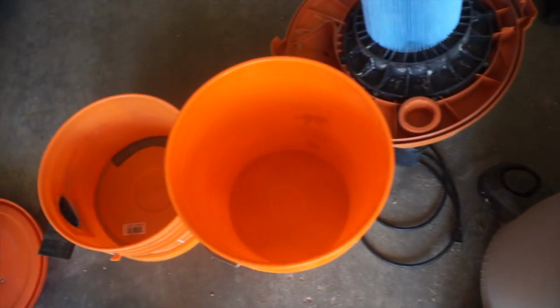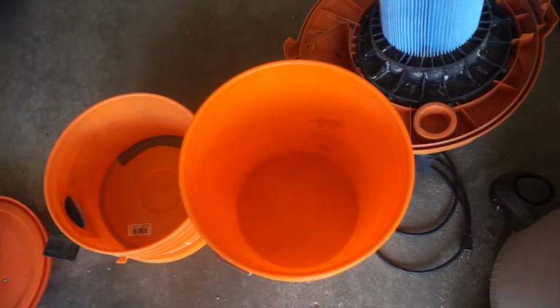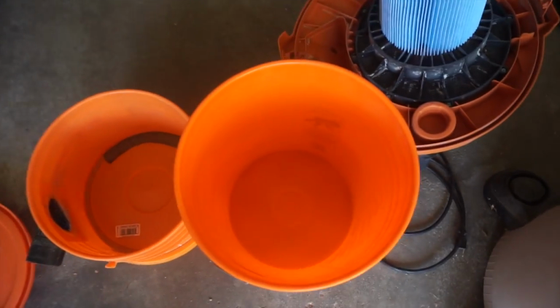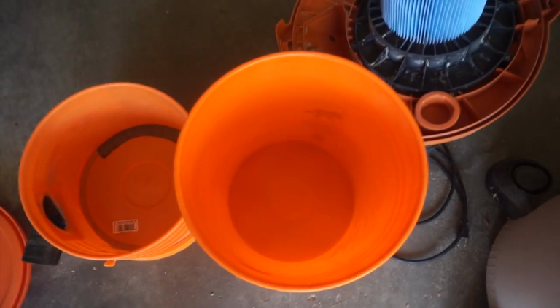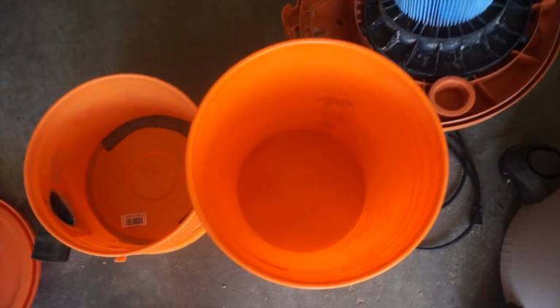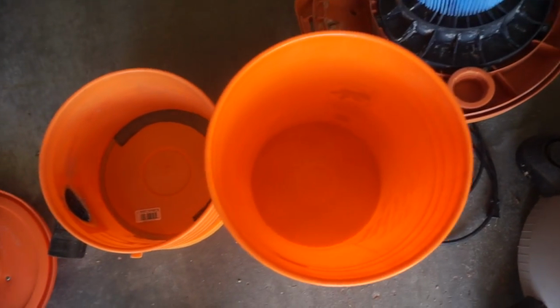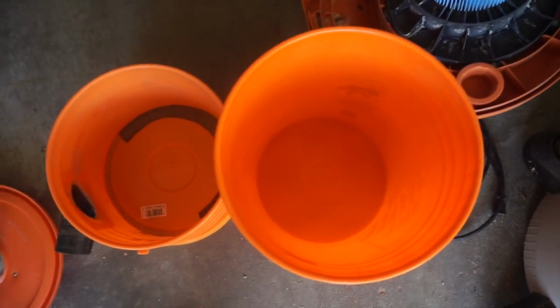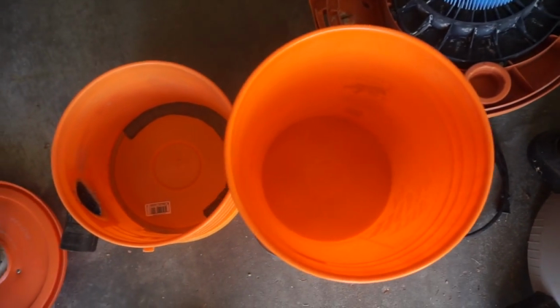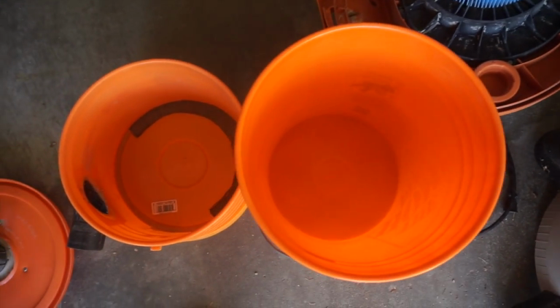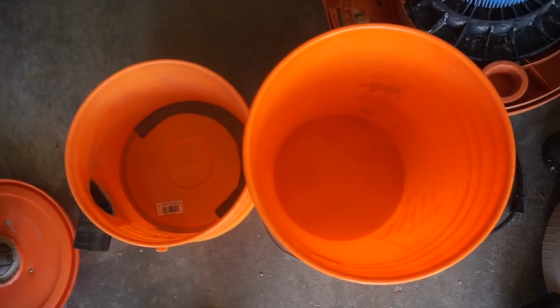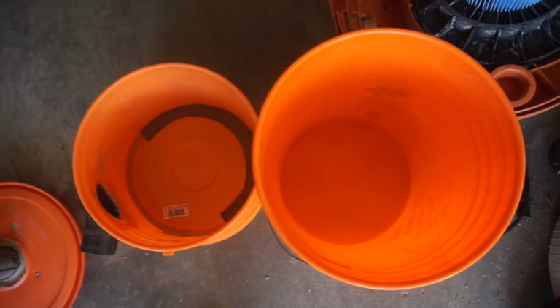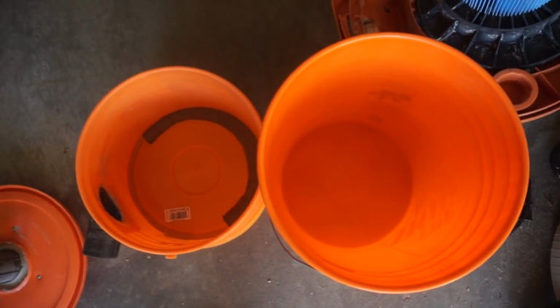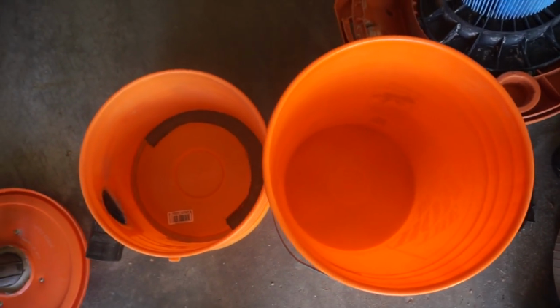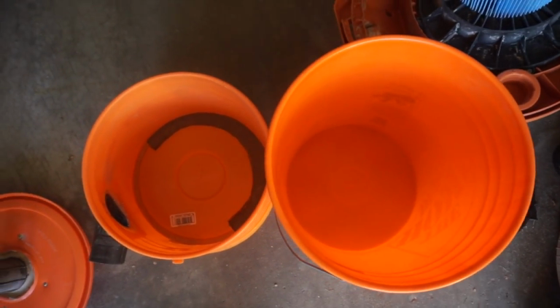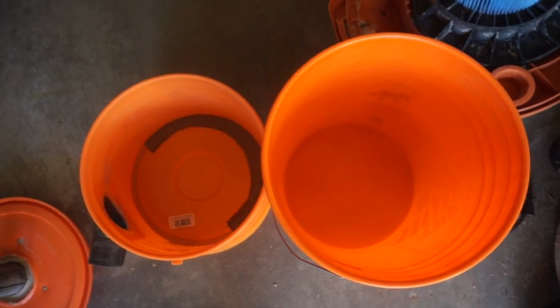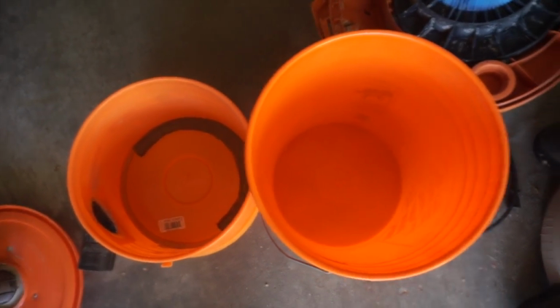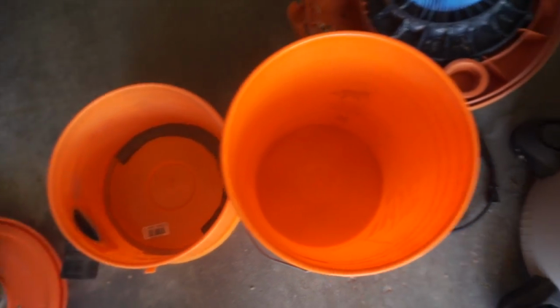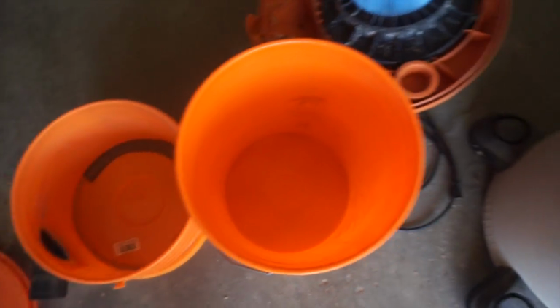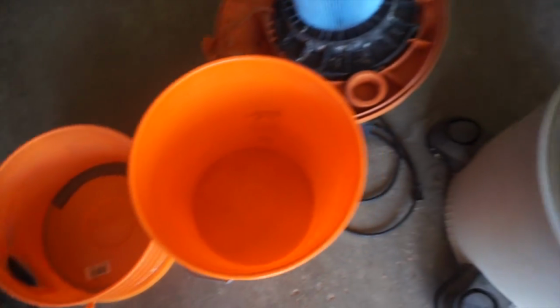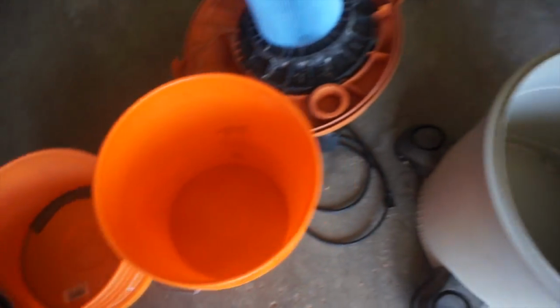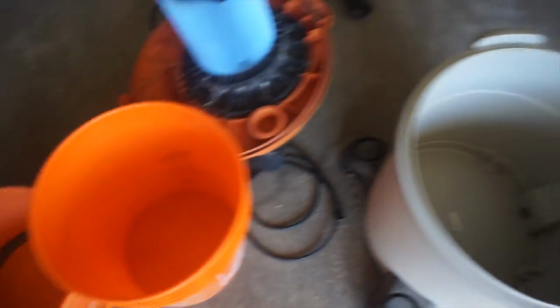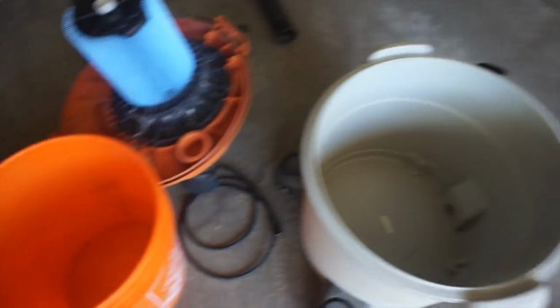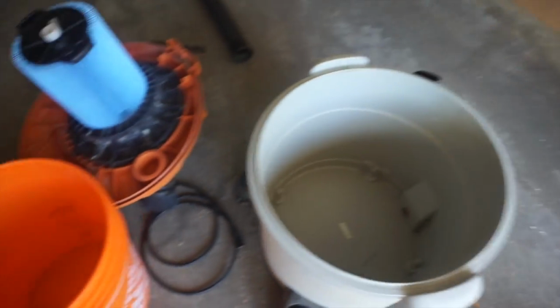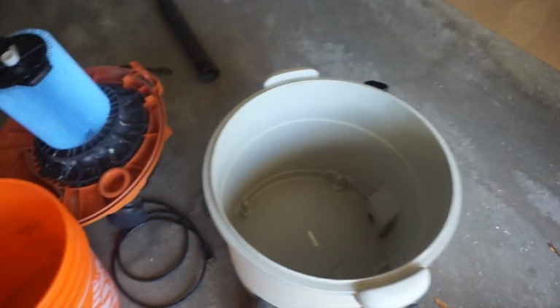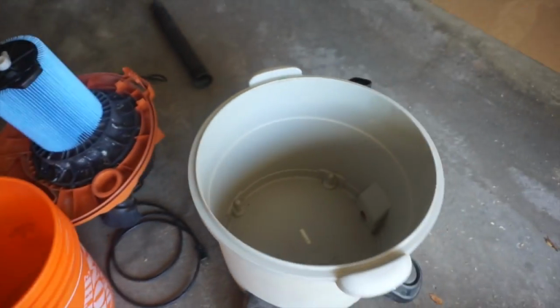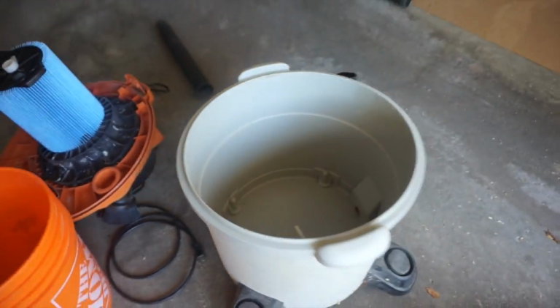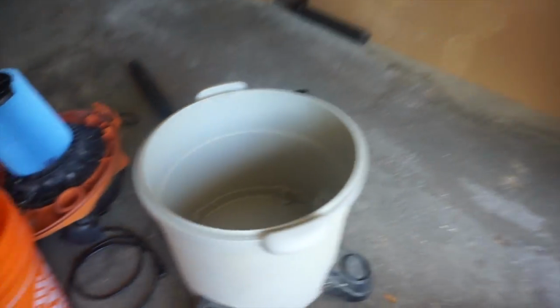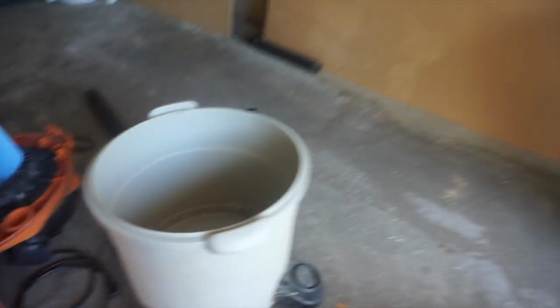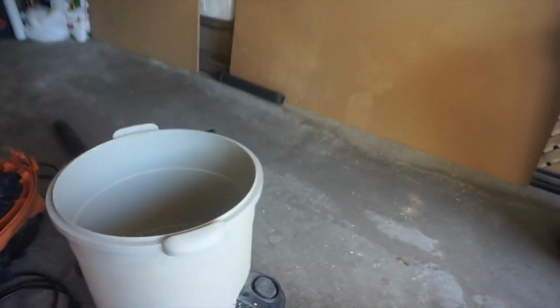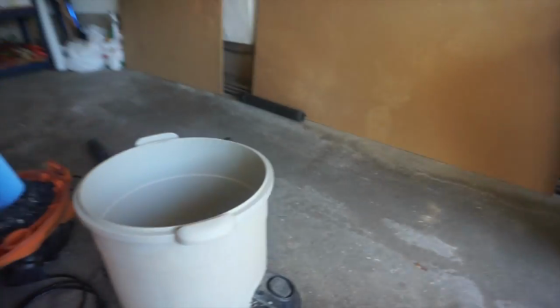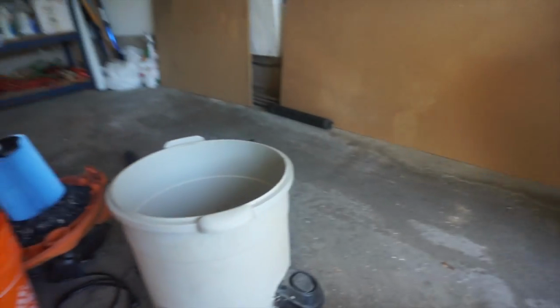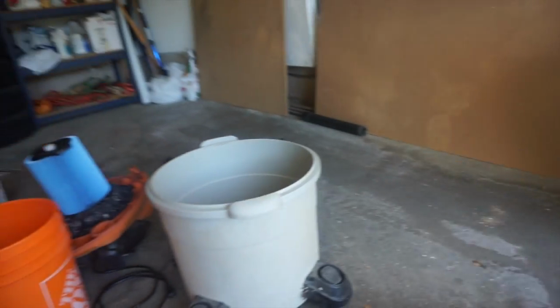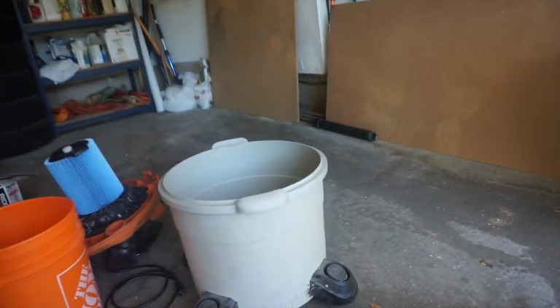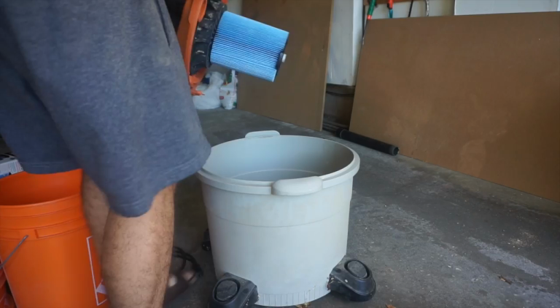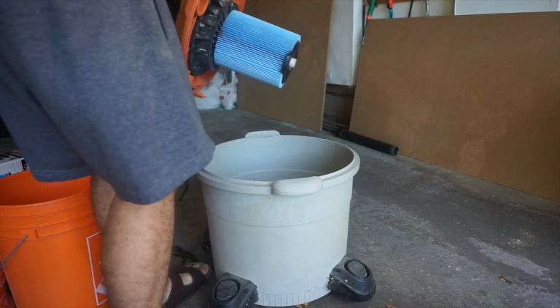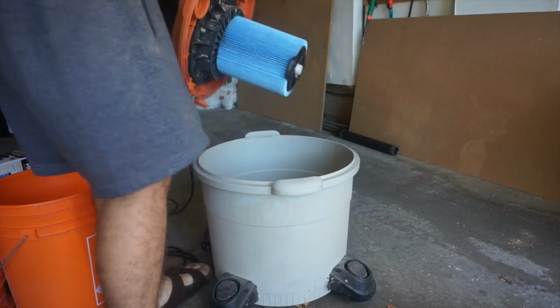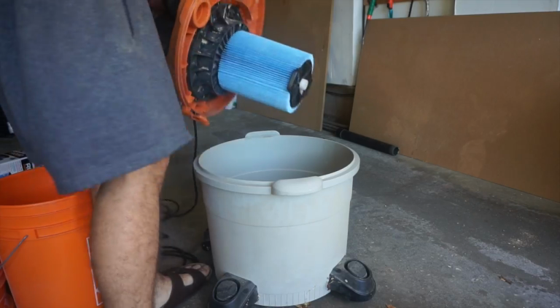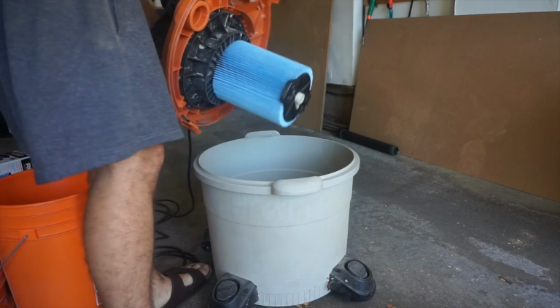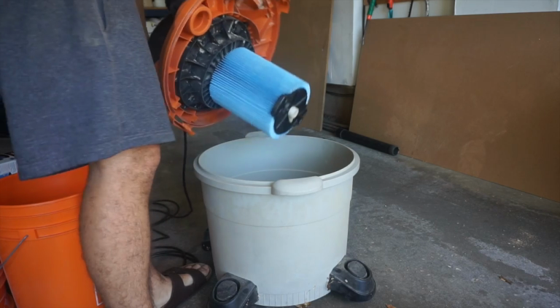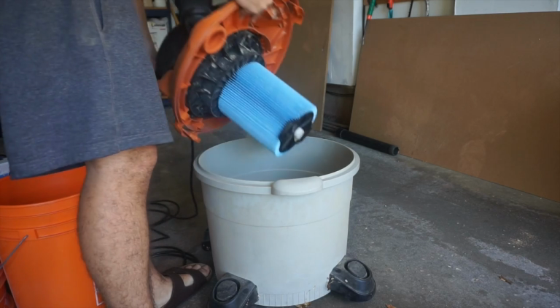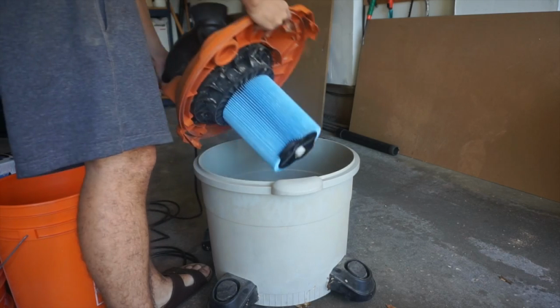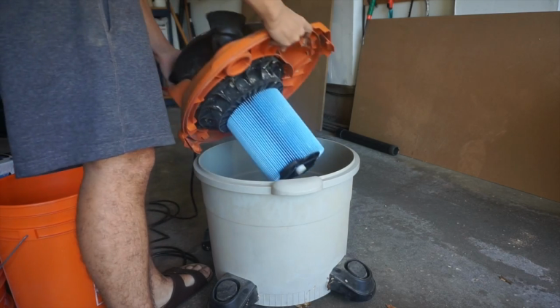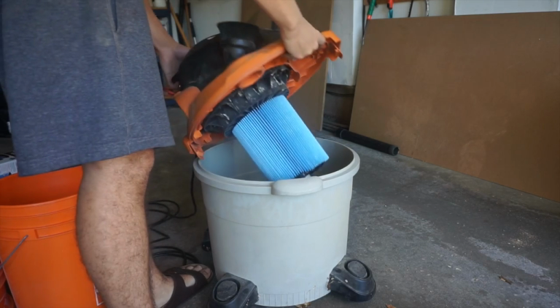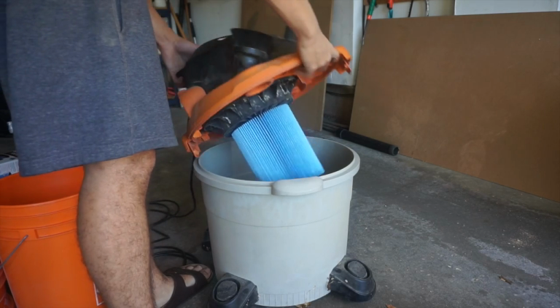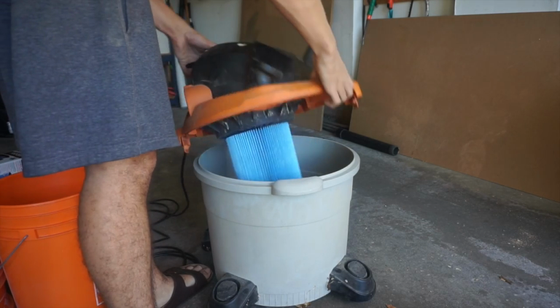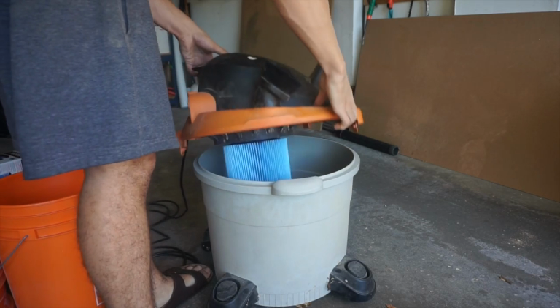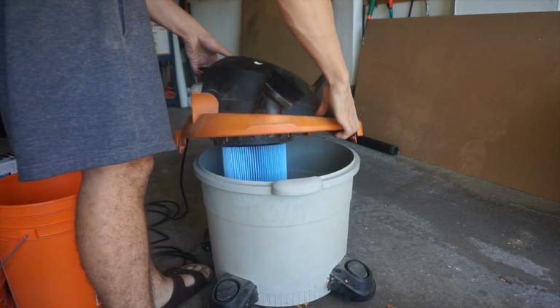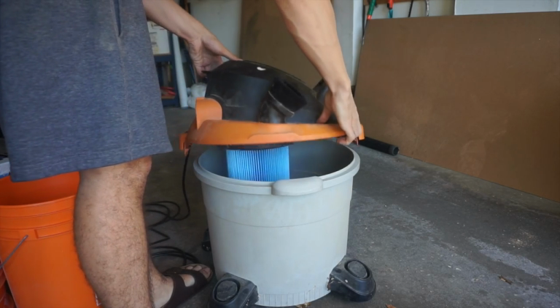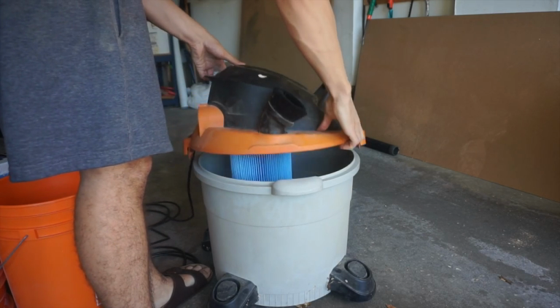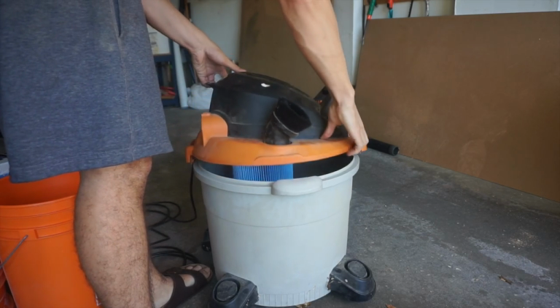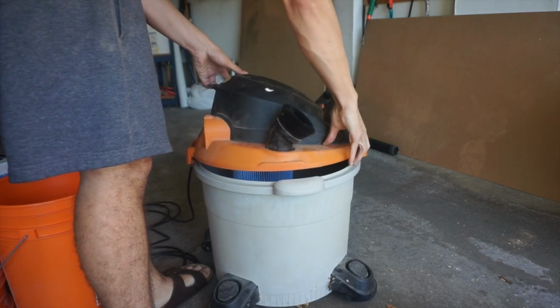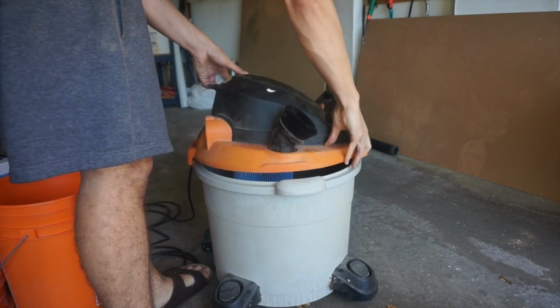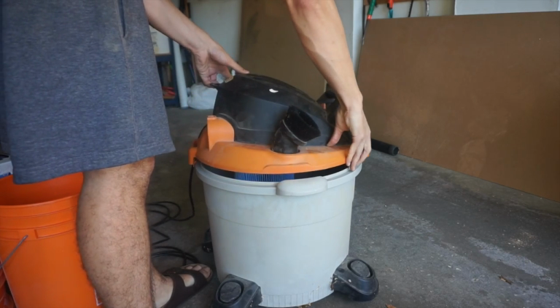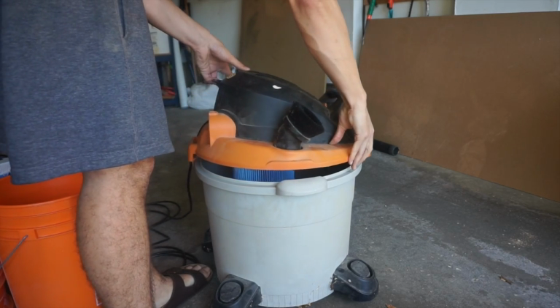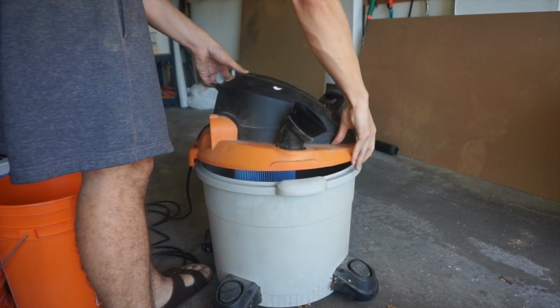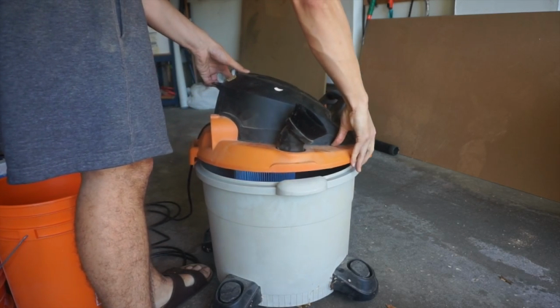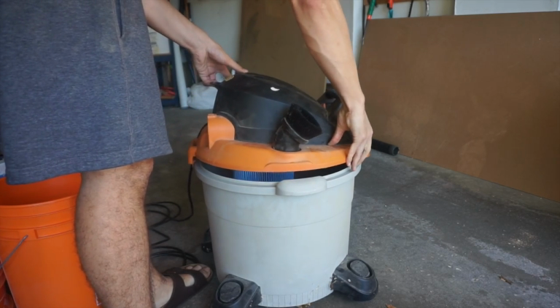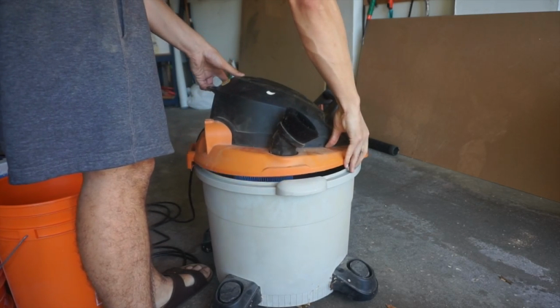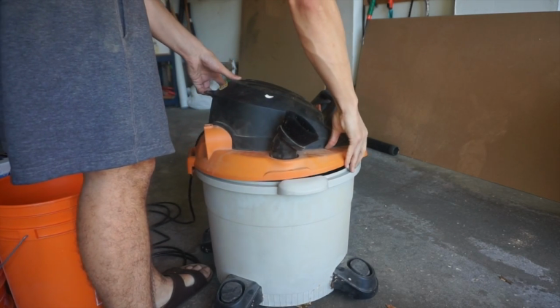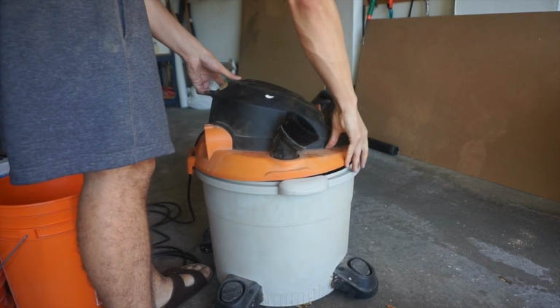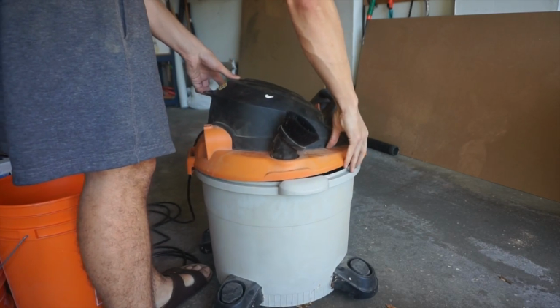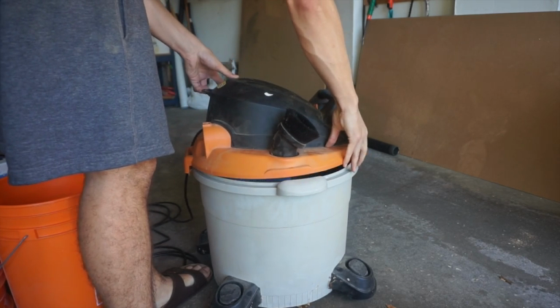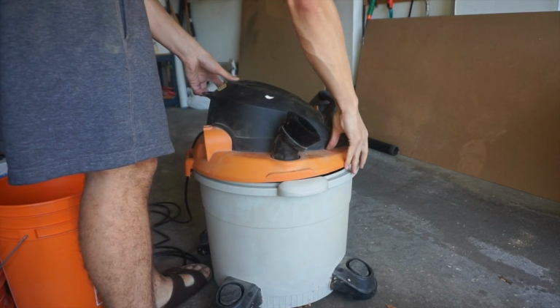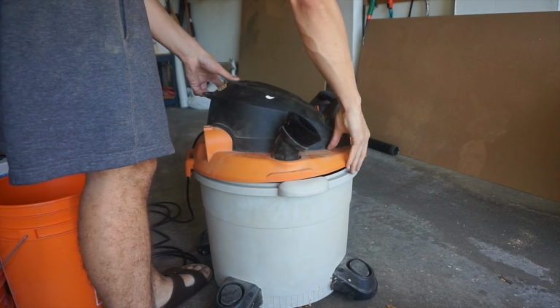Here I'm just showing how empty the bins are for my baseline. Put everything back together here.